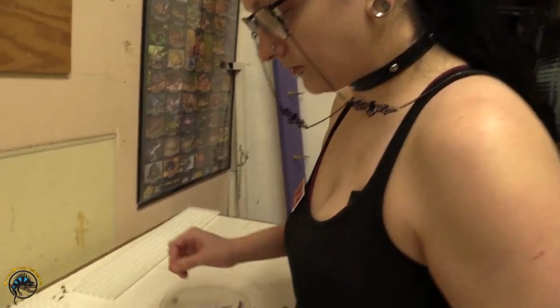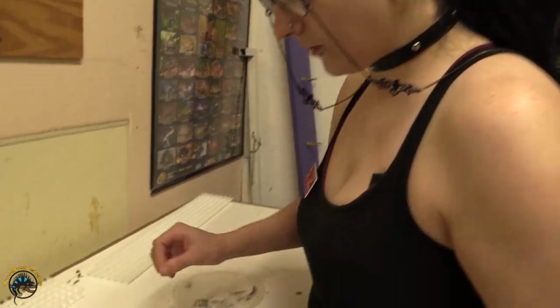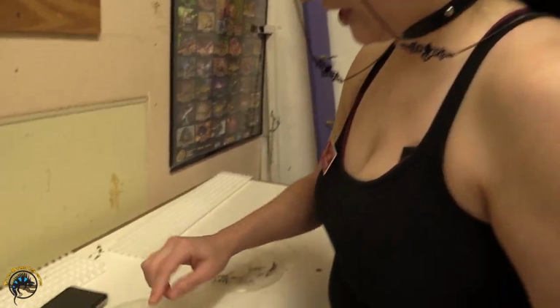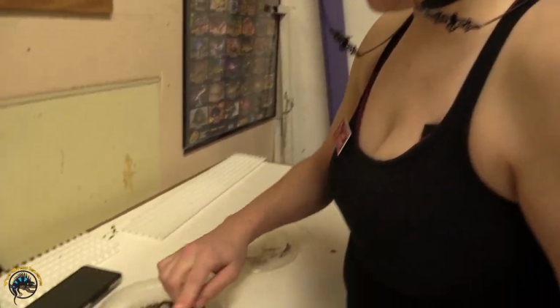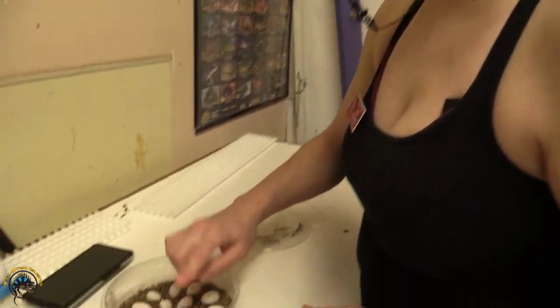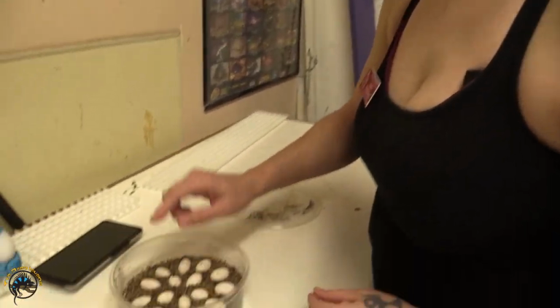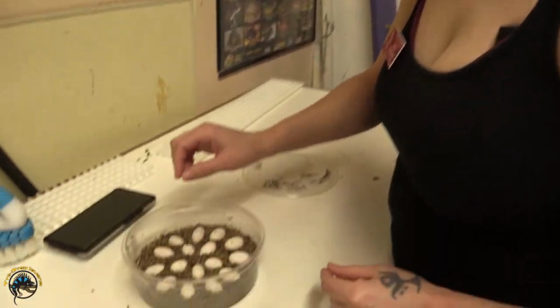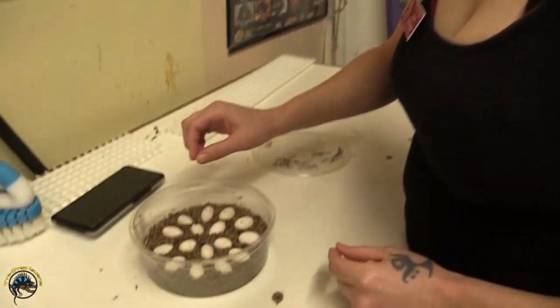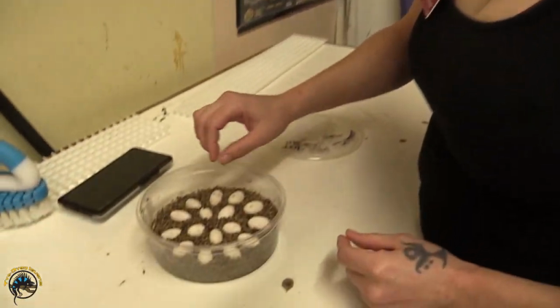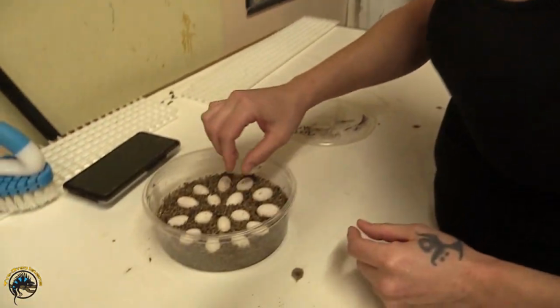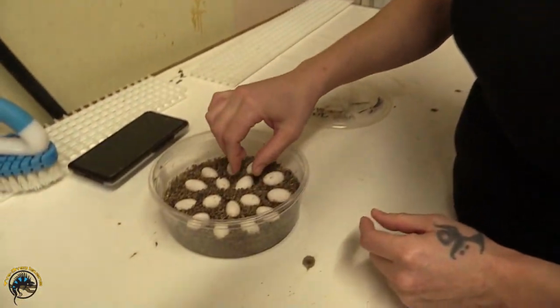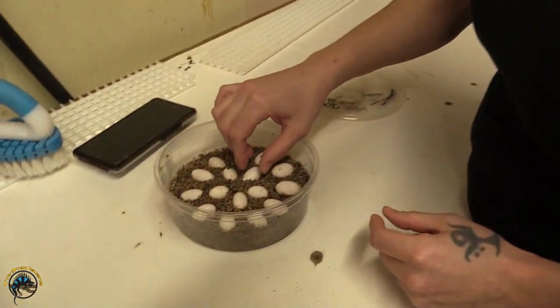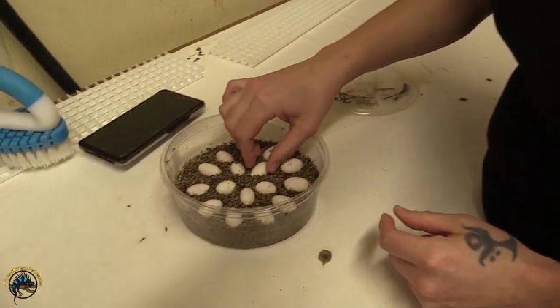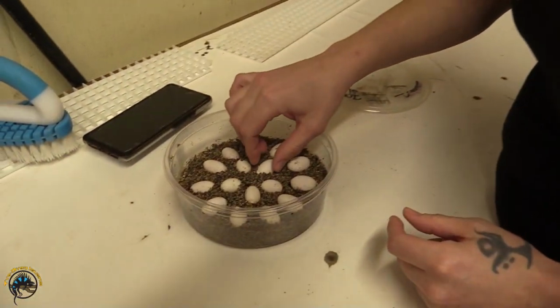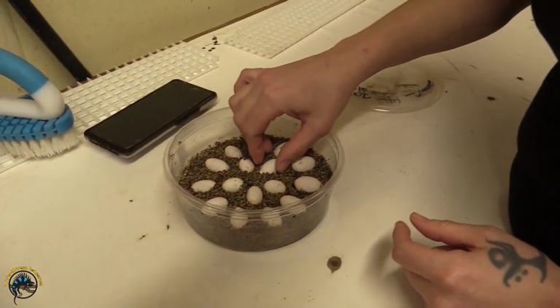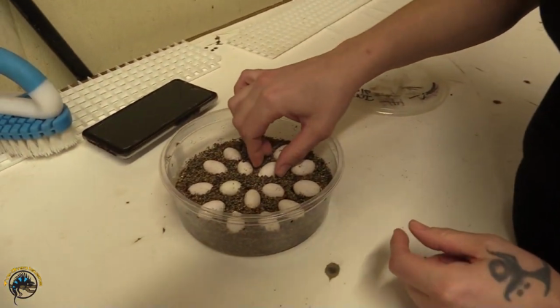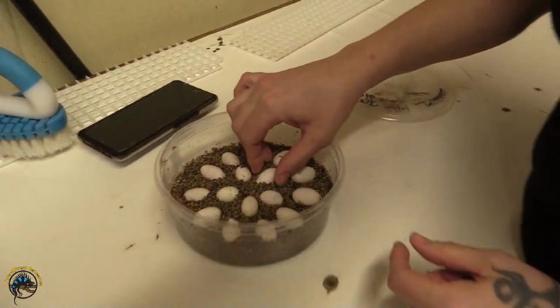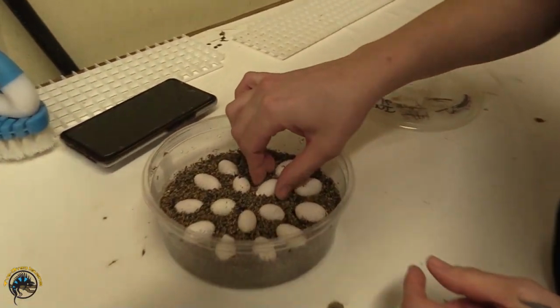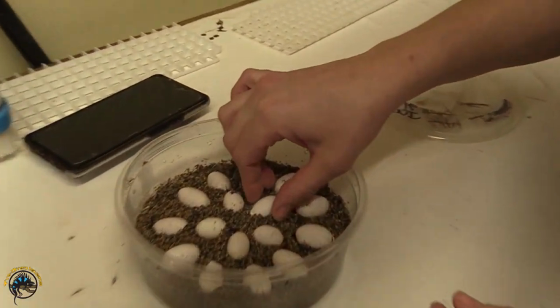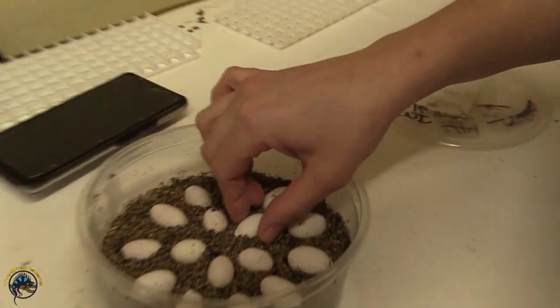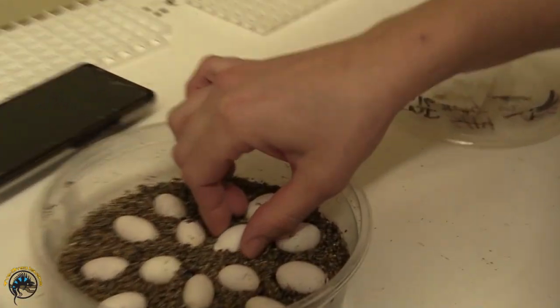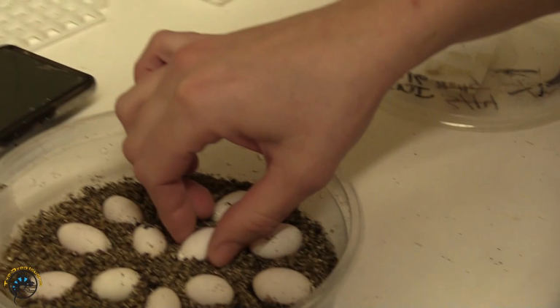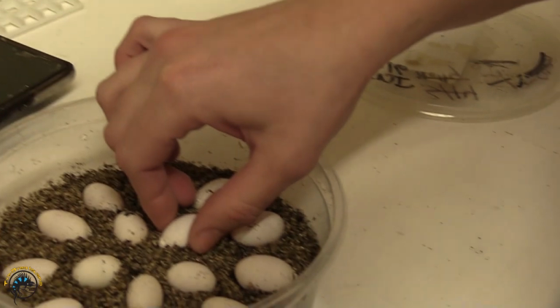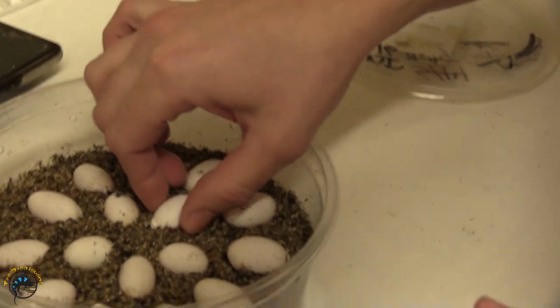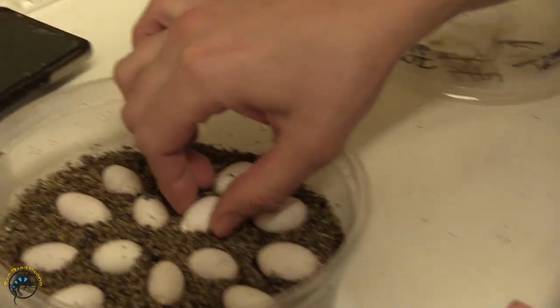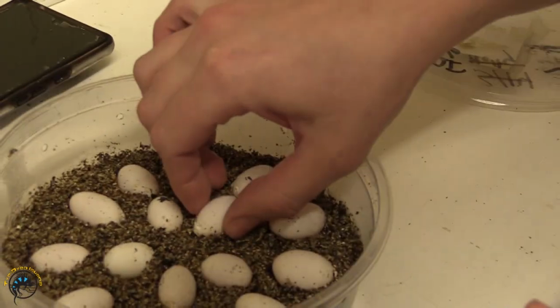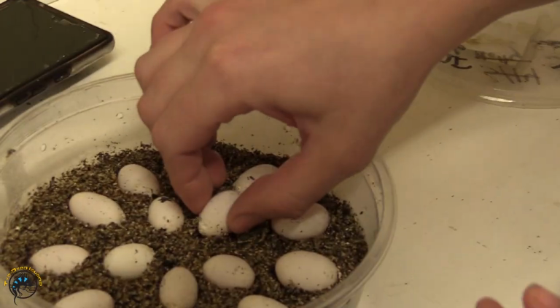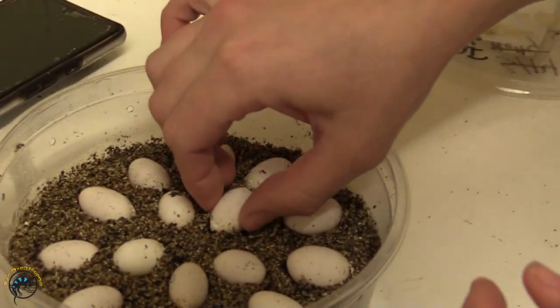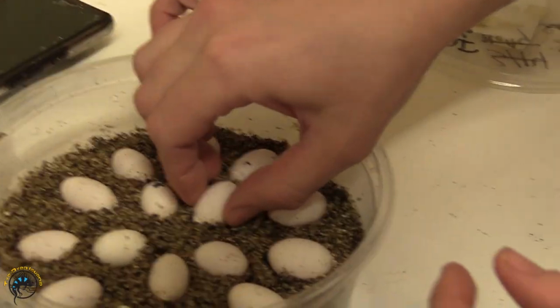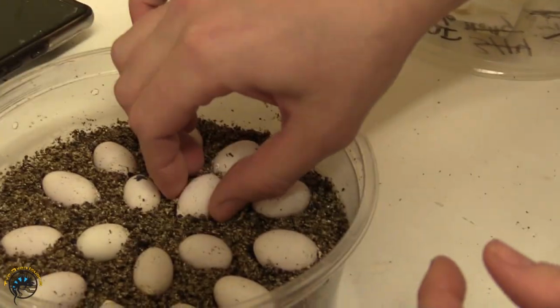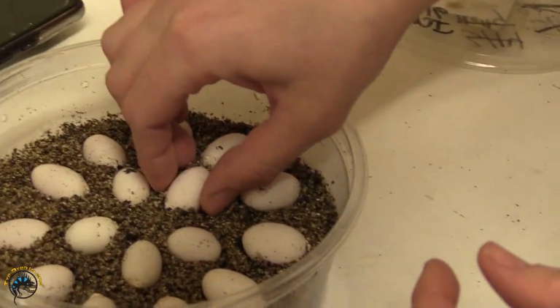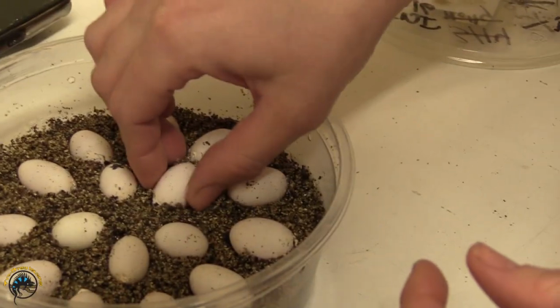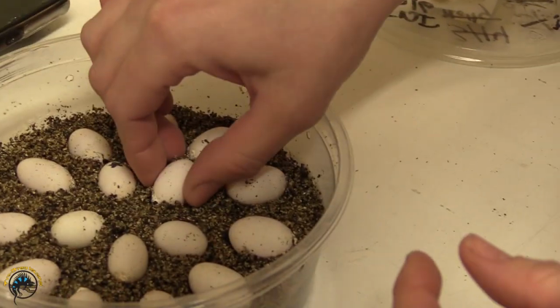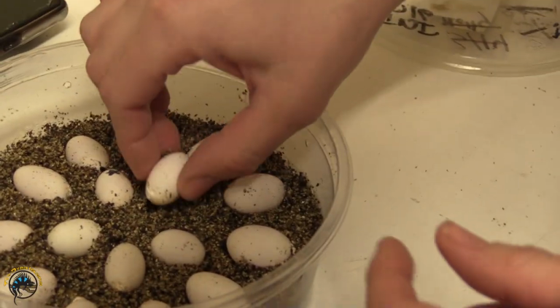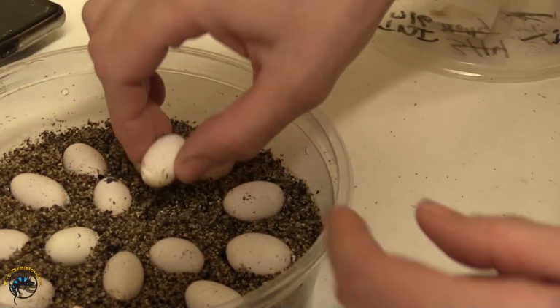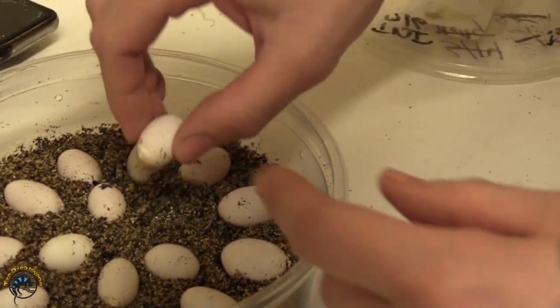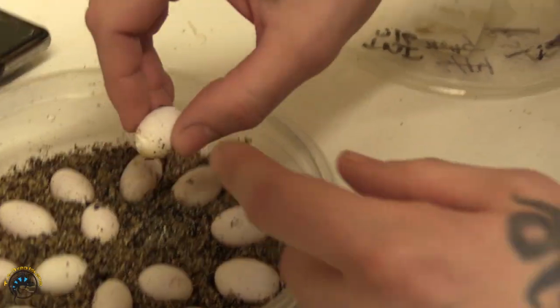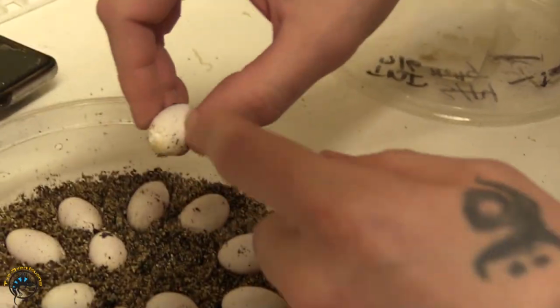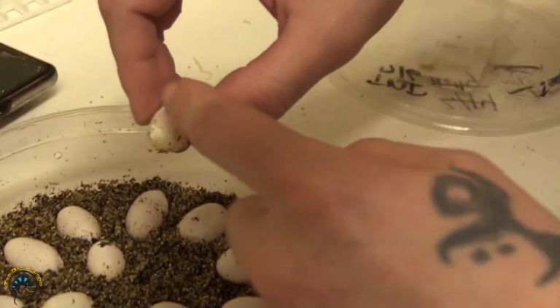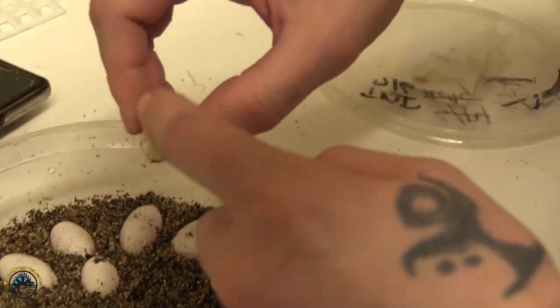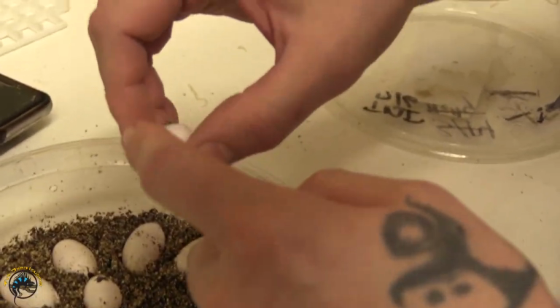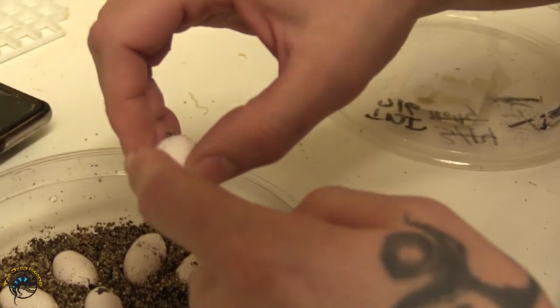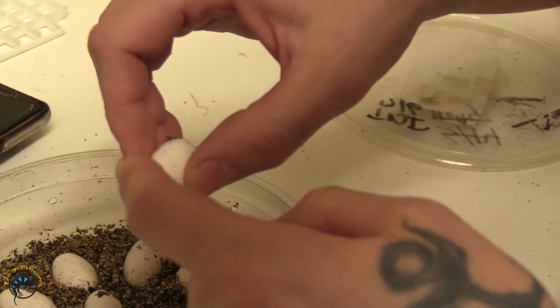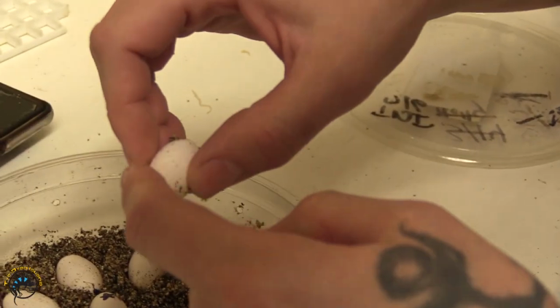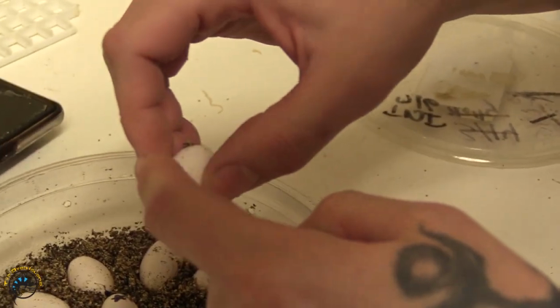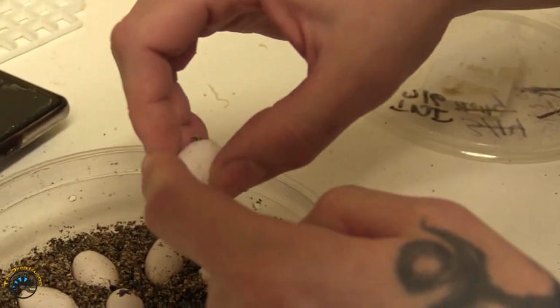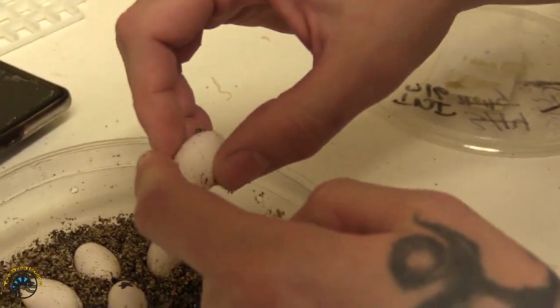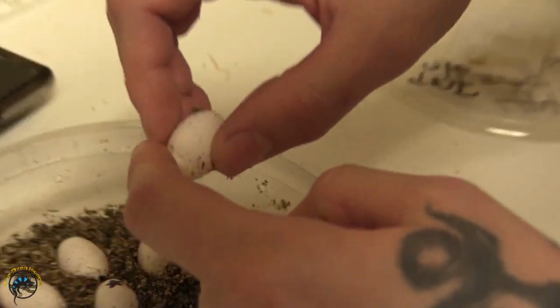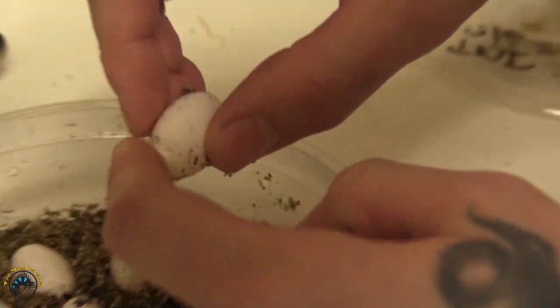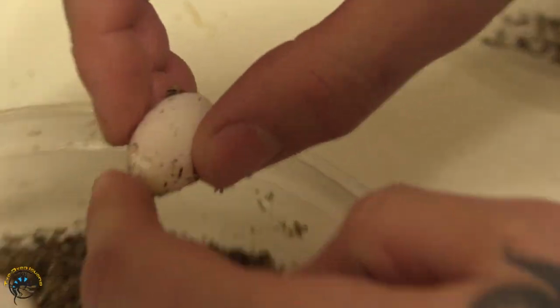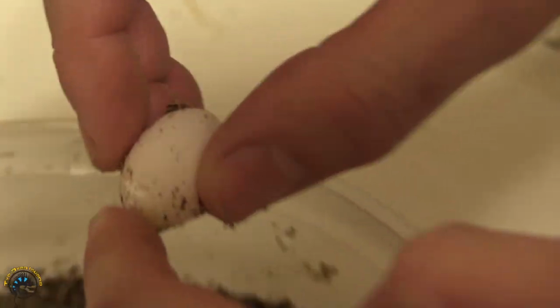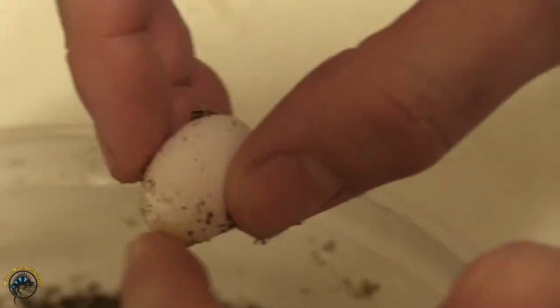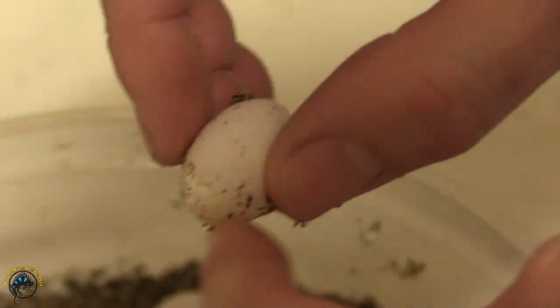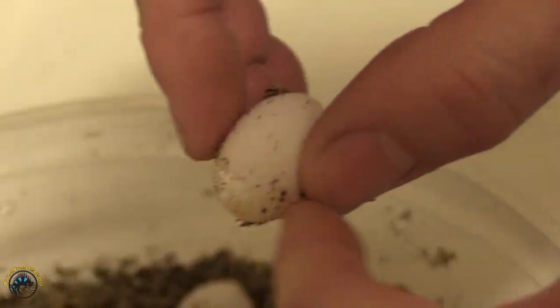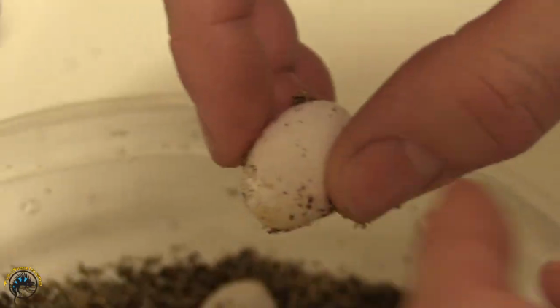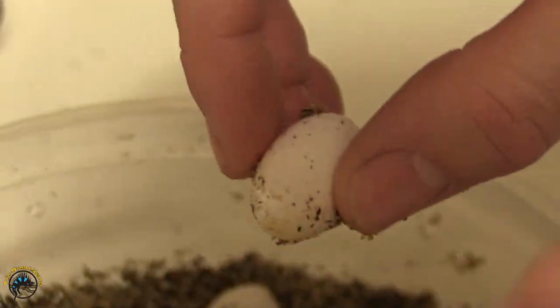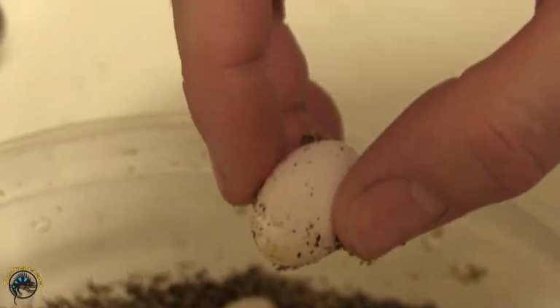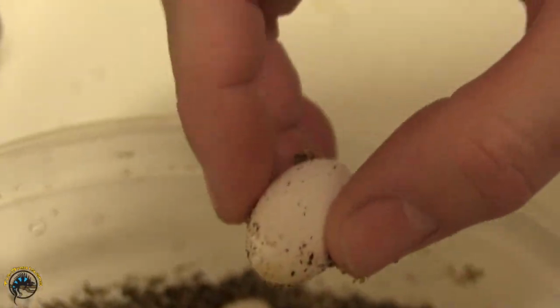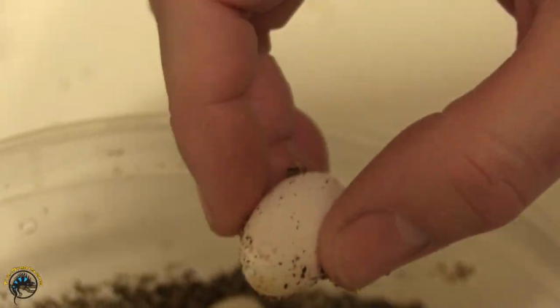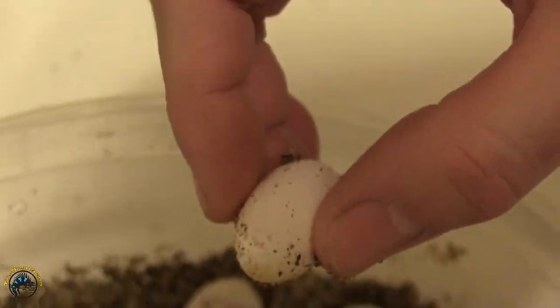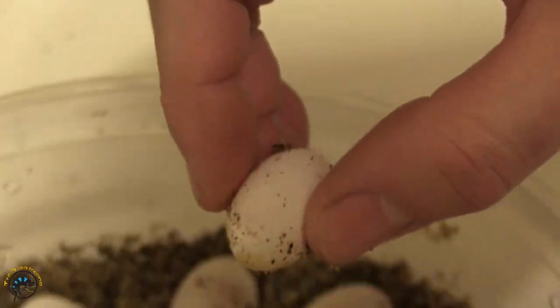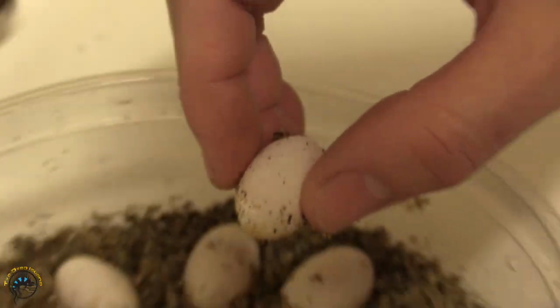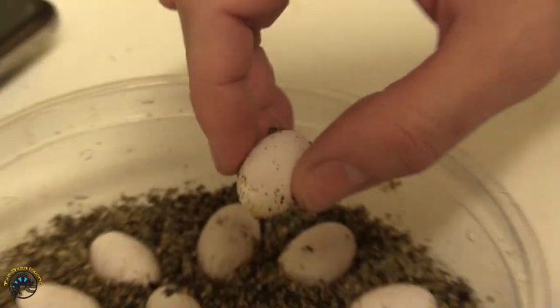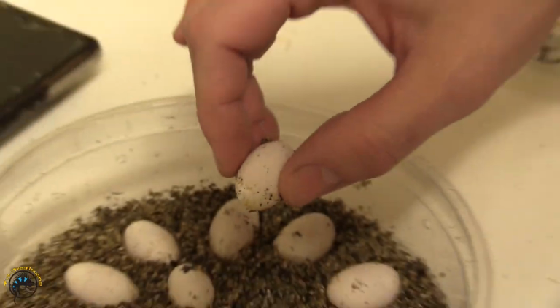I wanted to show you as well - on some of her eggs, she actually has an excess of calcium deposit, which isn't bad.